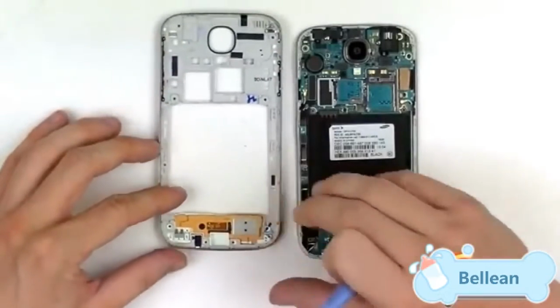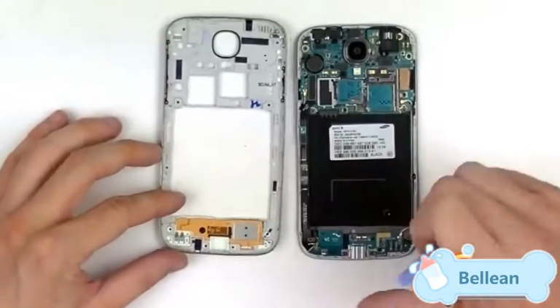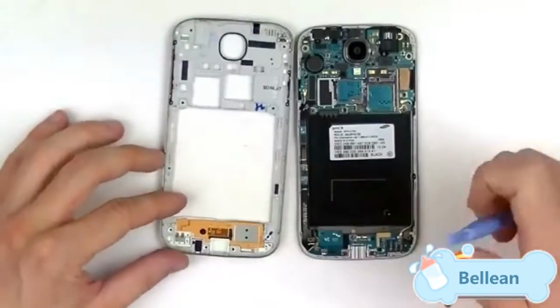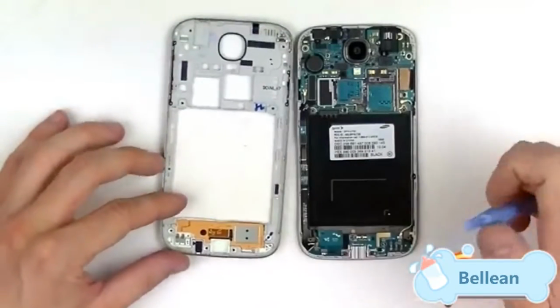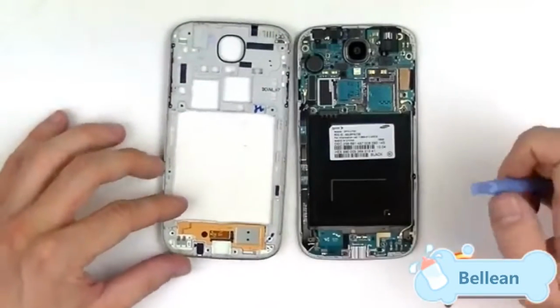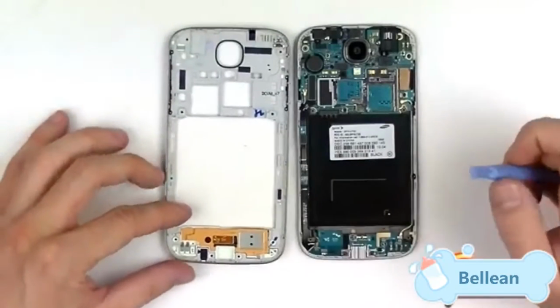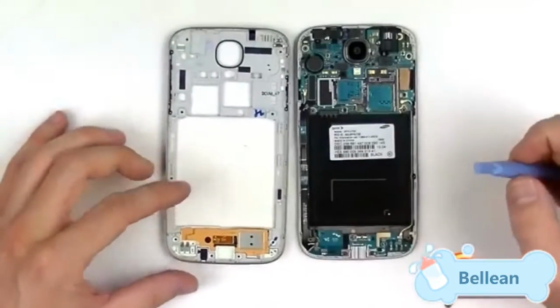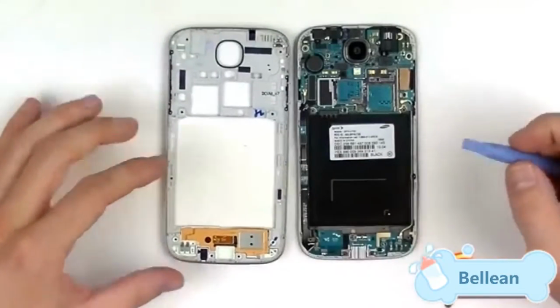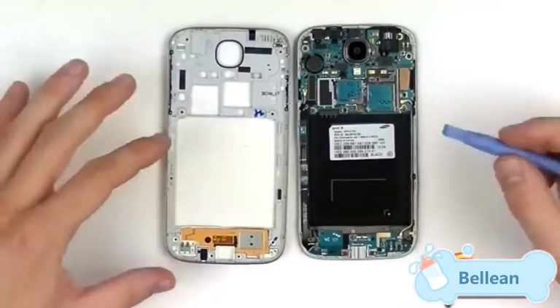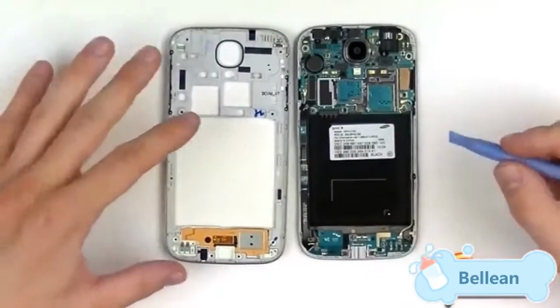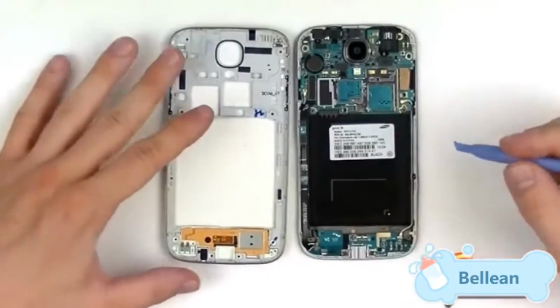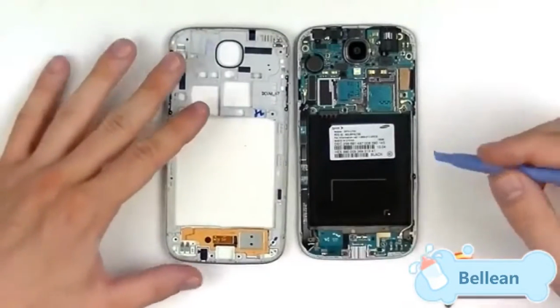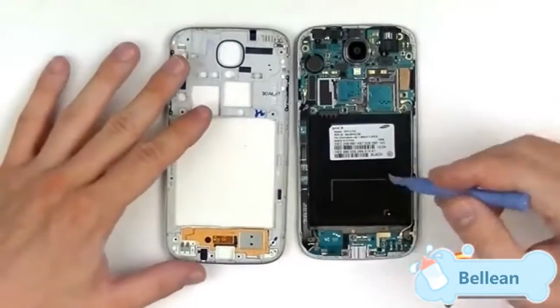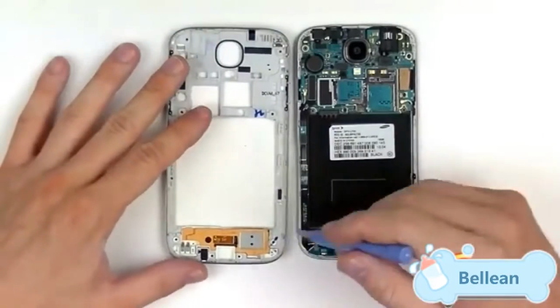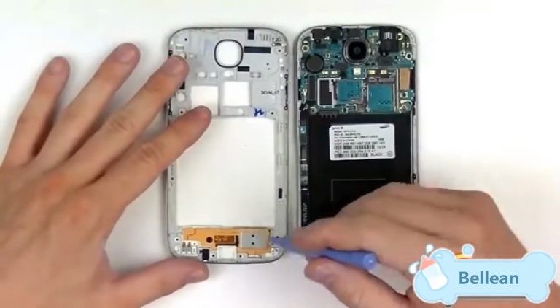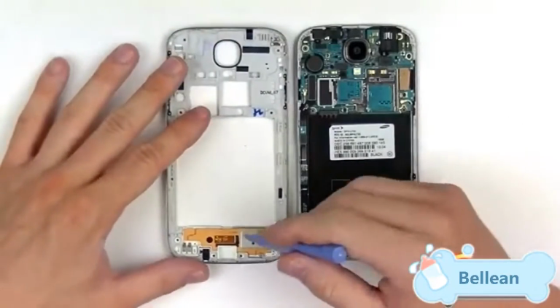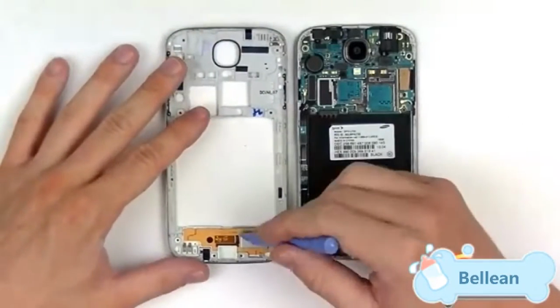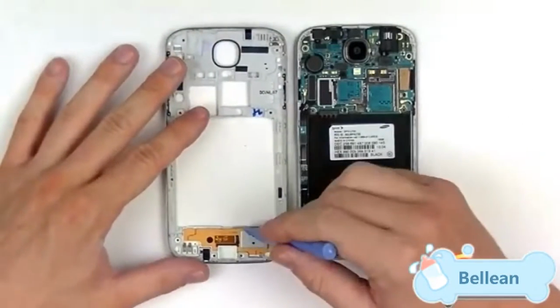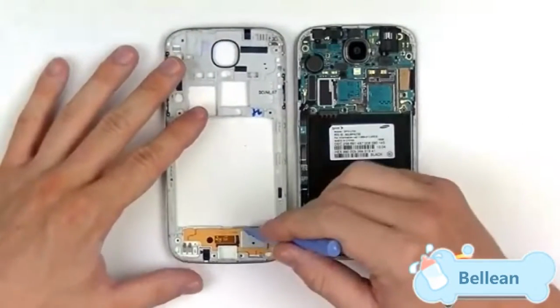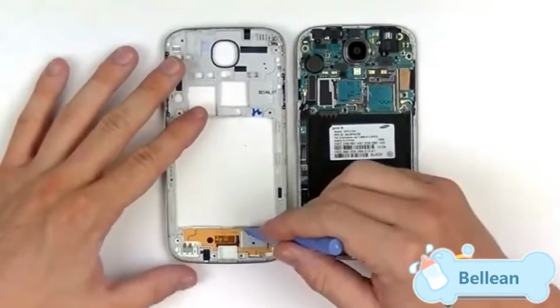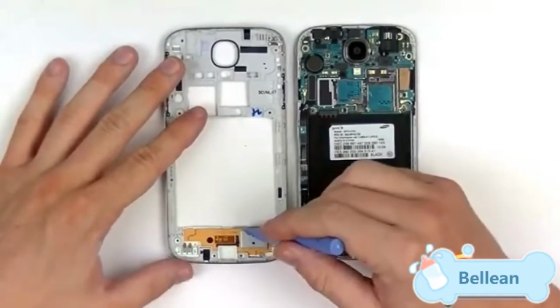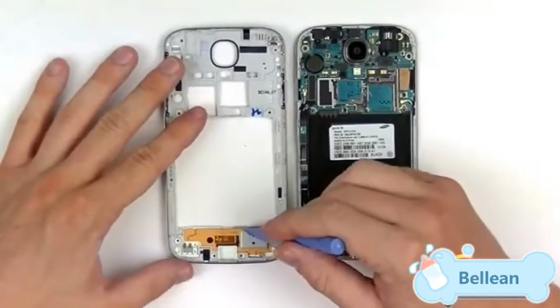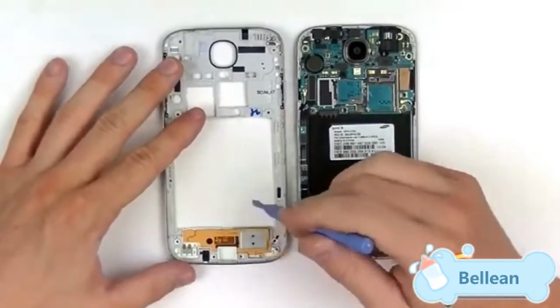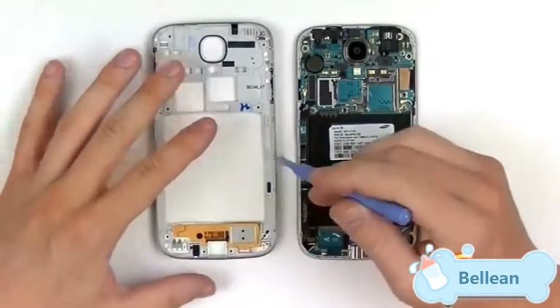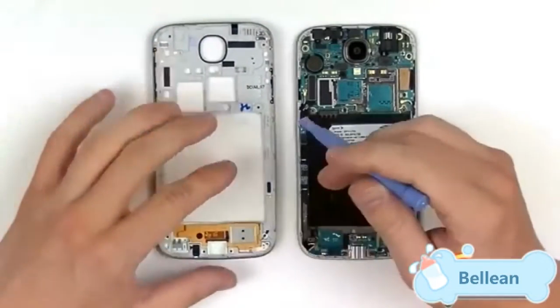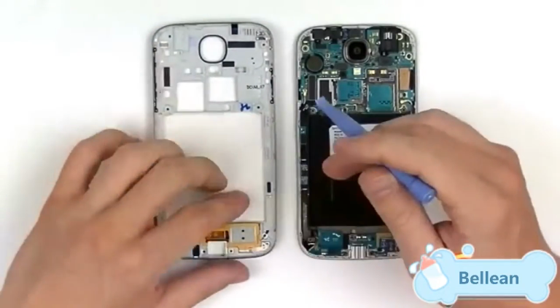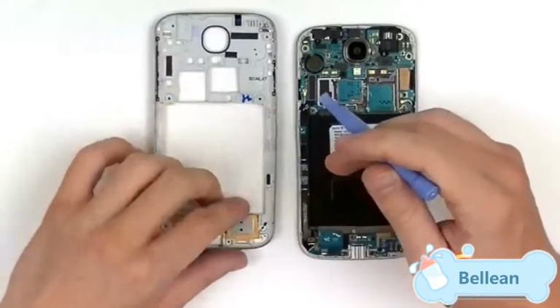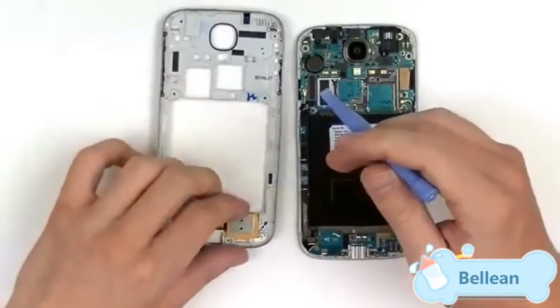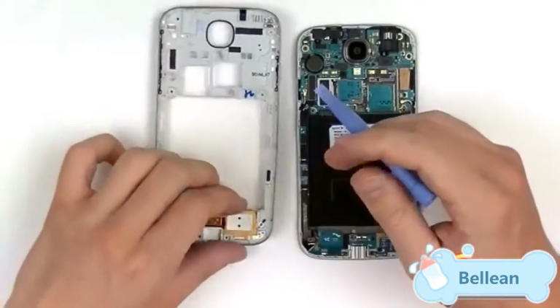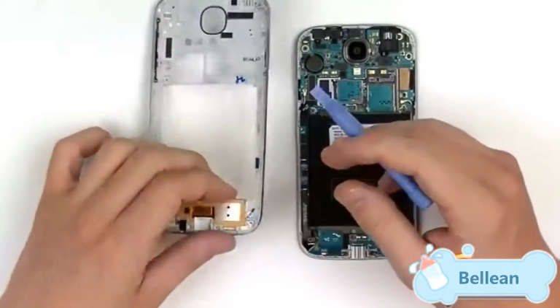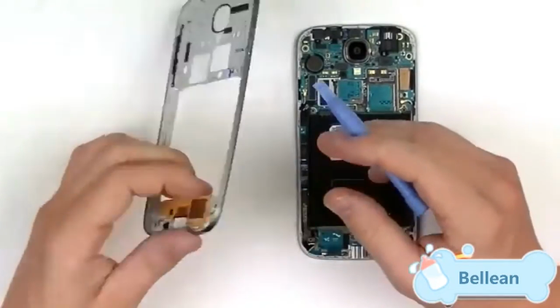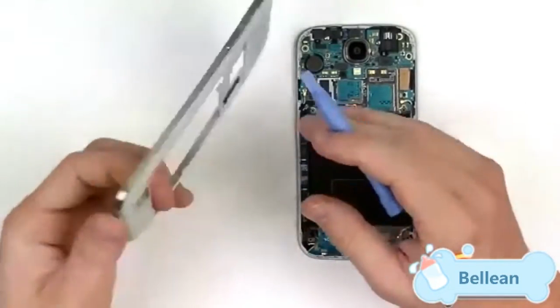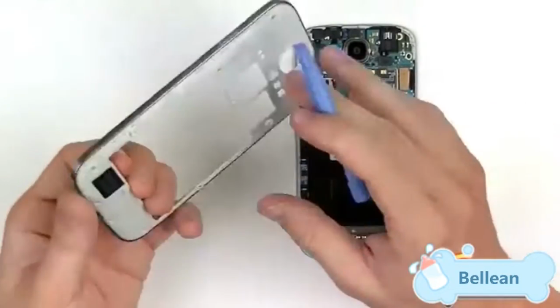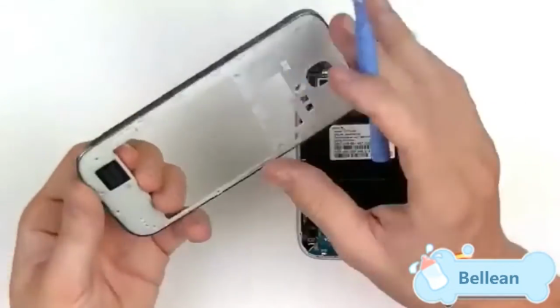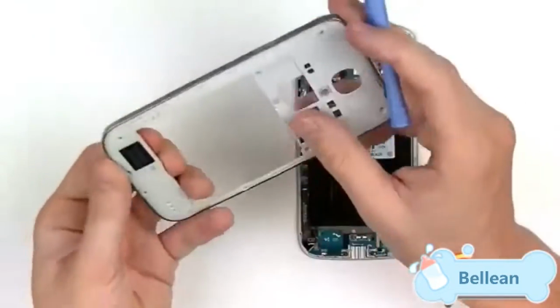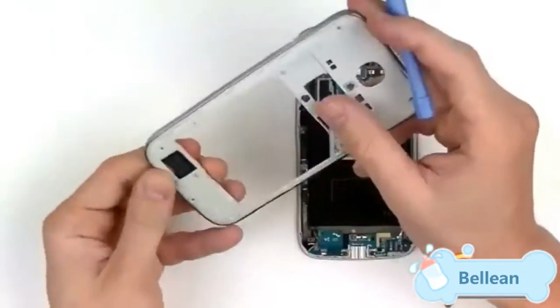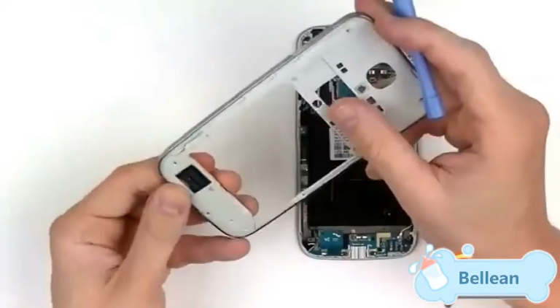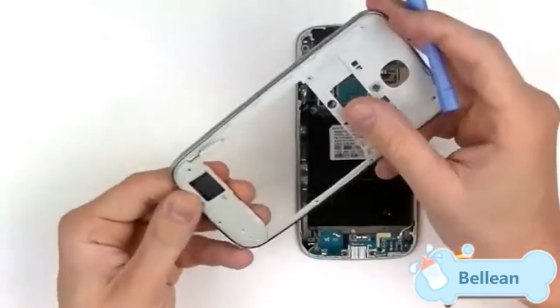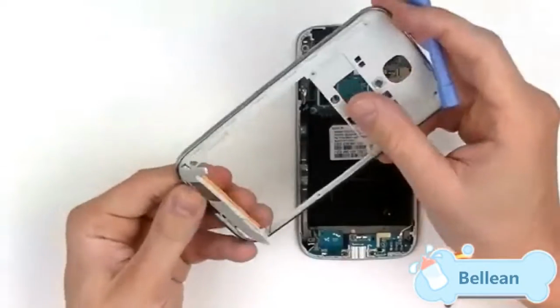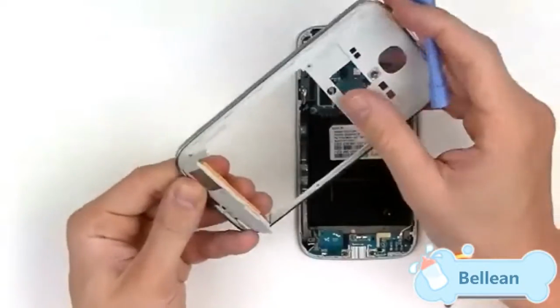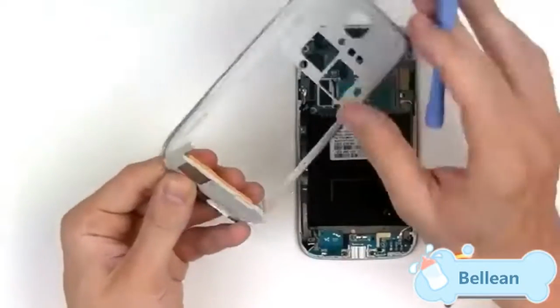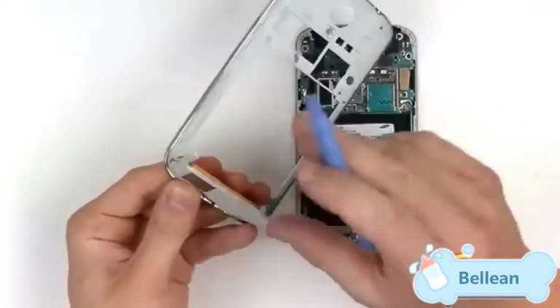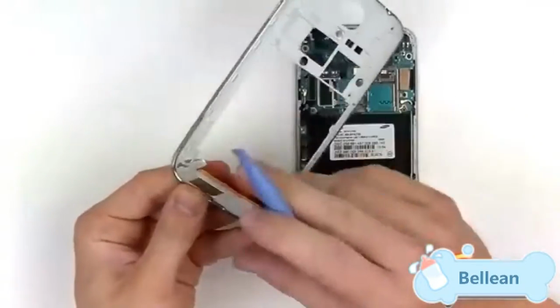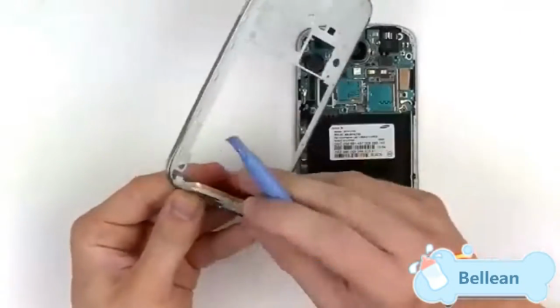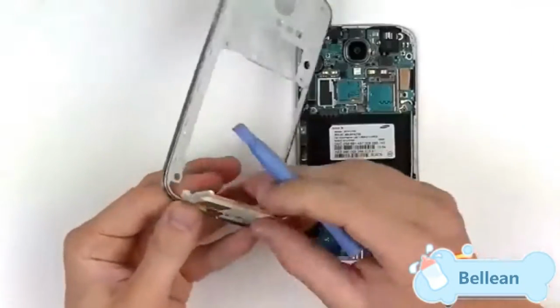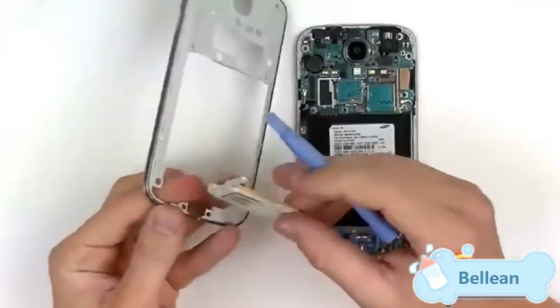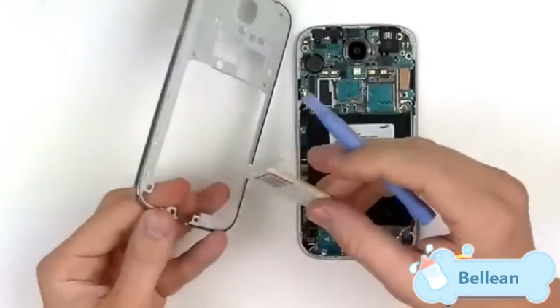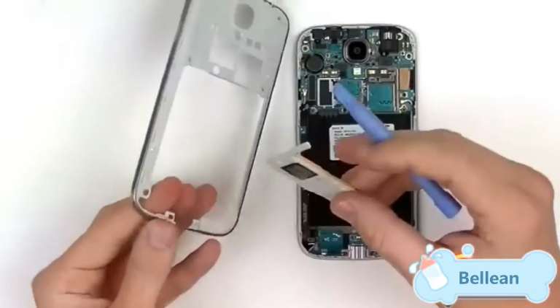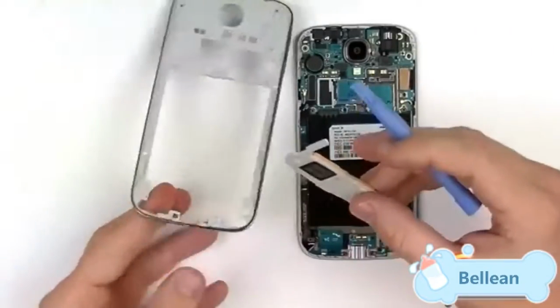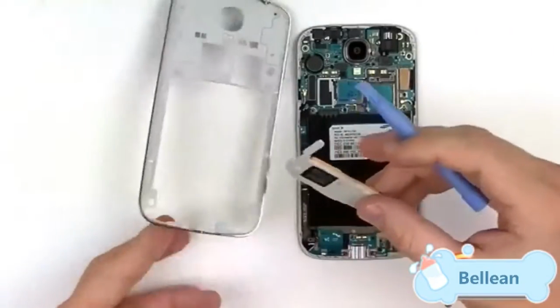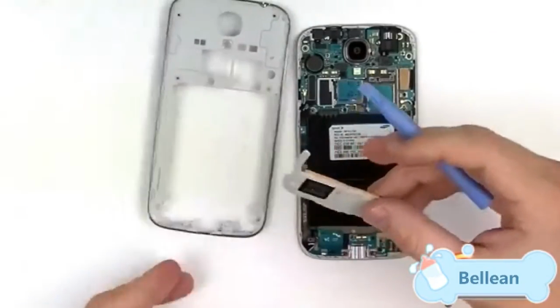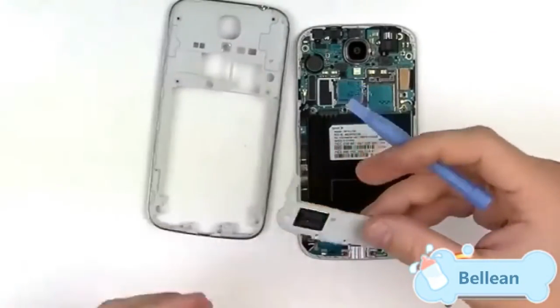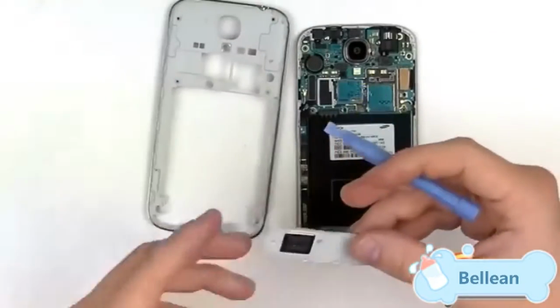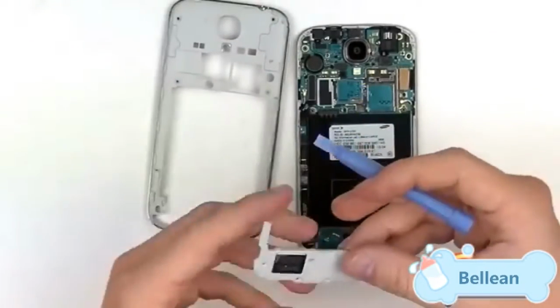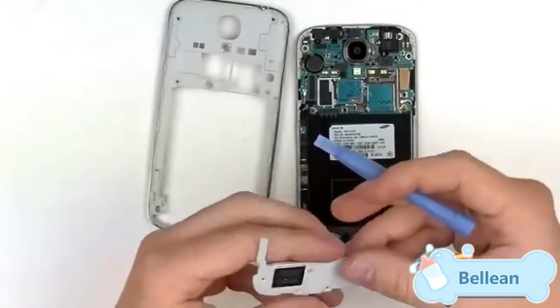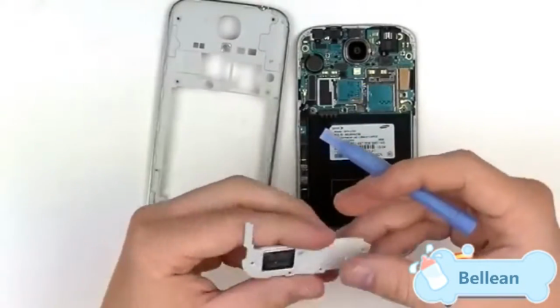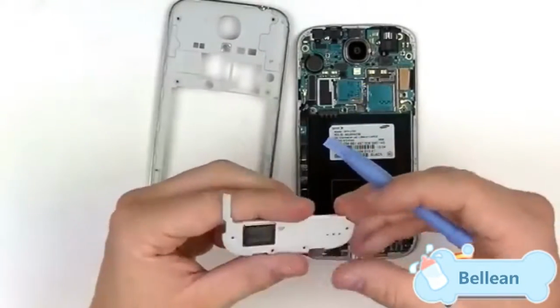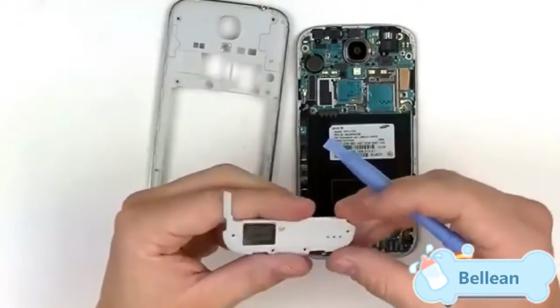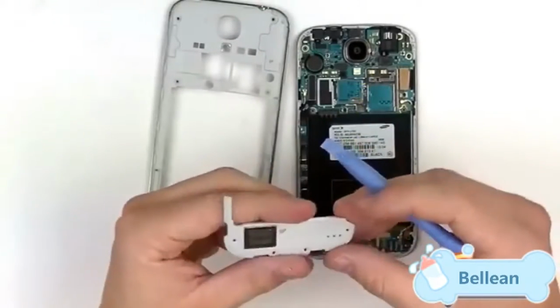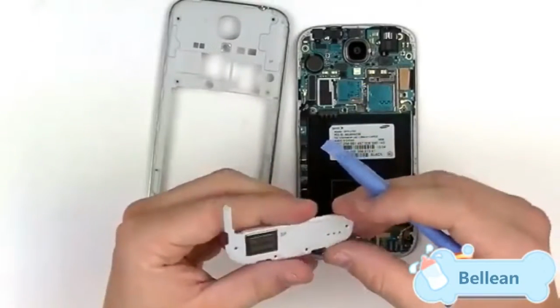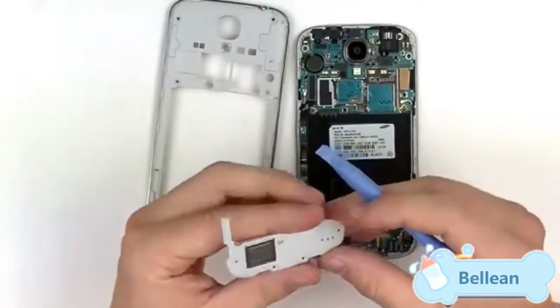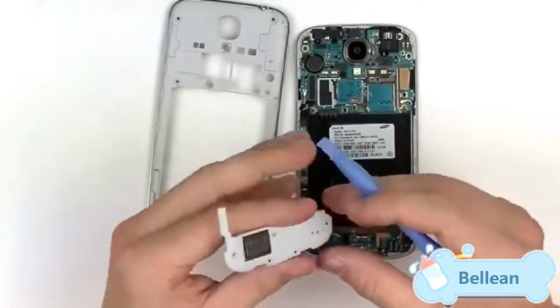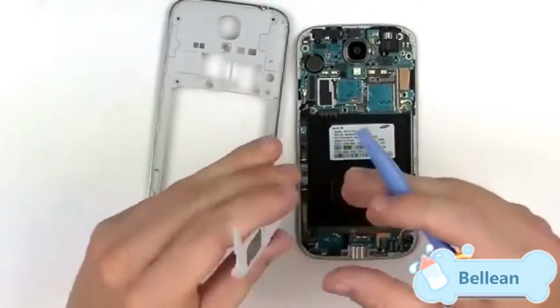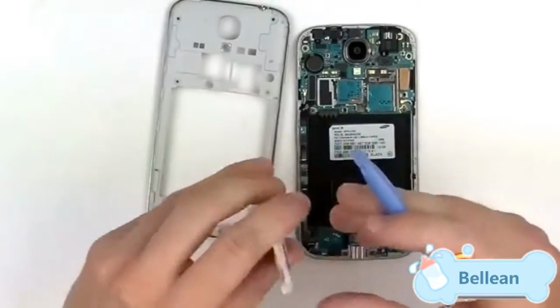On the back housing, we only have one main component and that's going to be the loudspeaker assembly. That can be removed with just a little bit of pressure on the back.